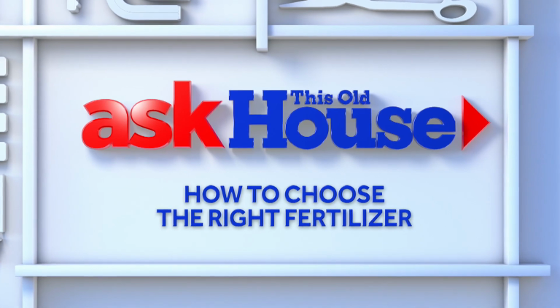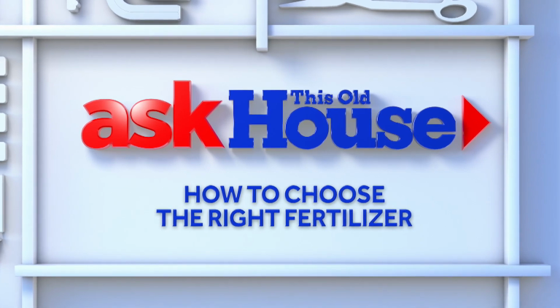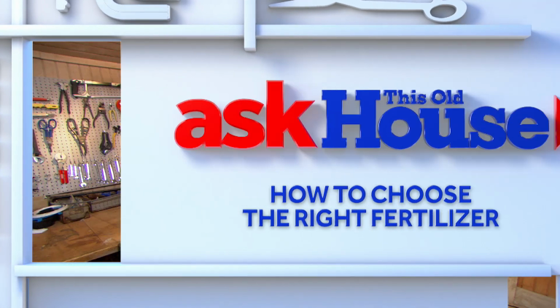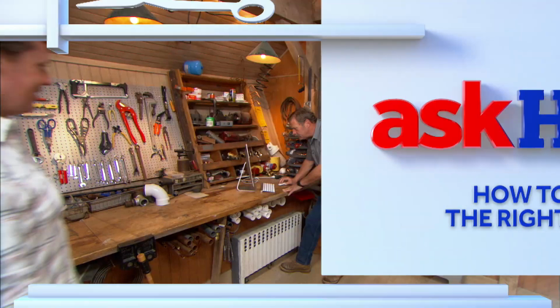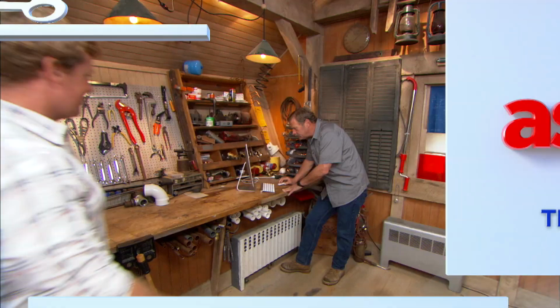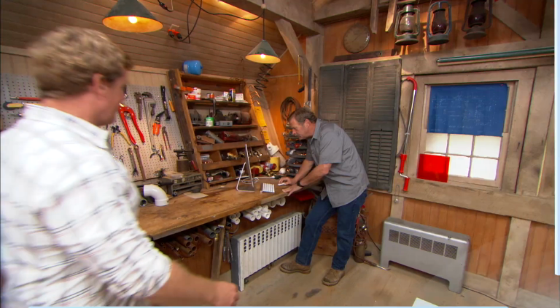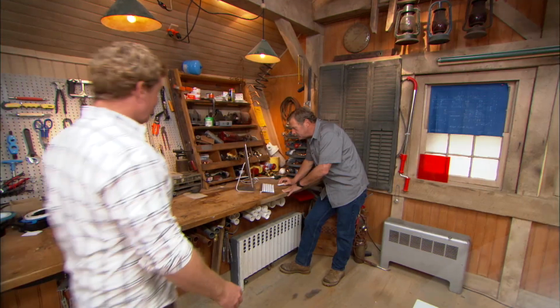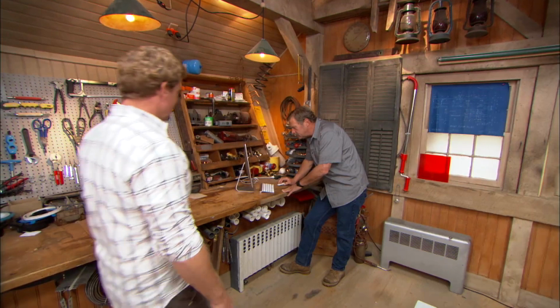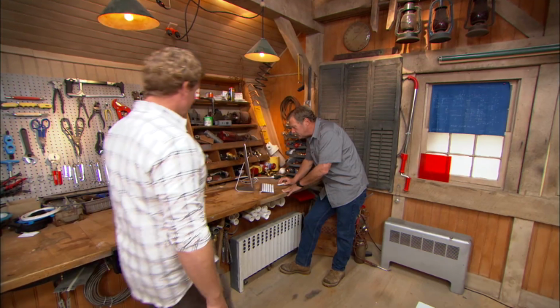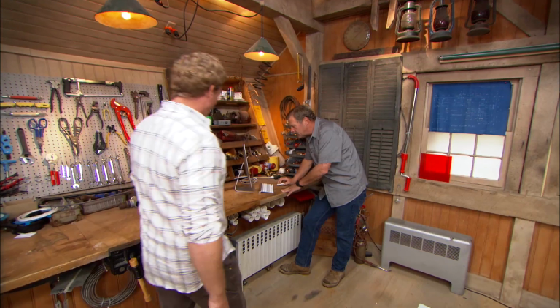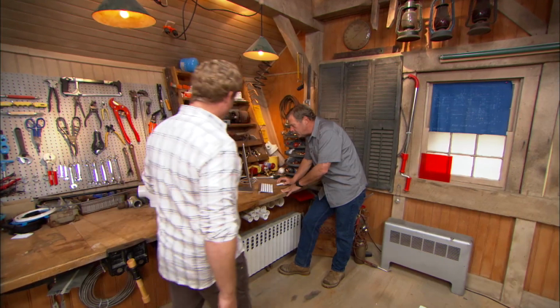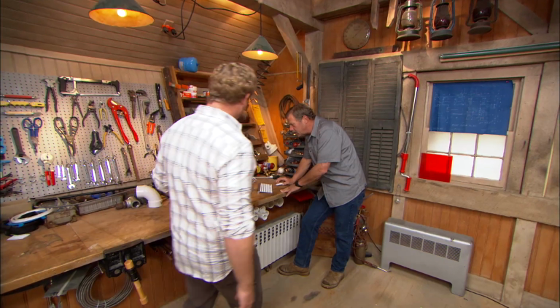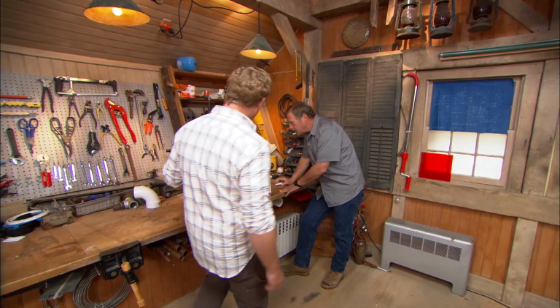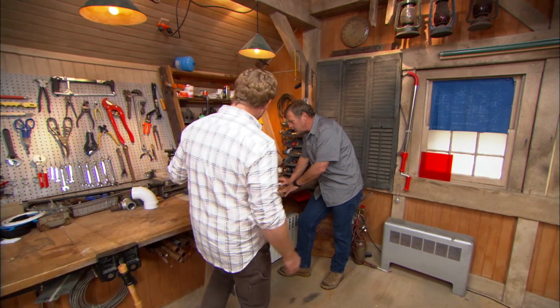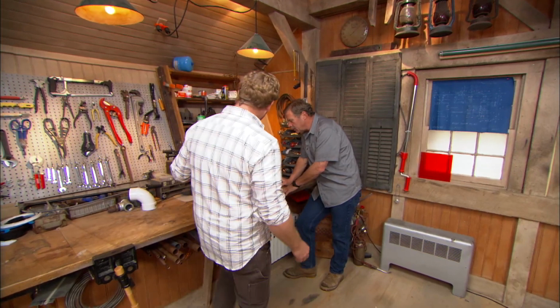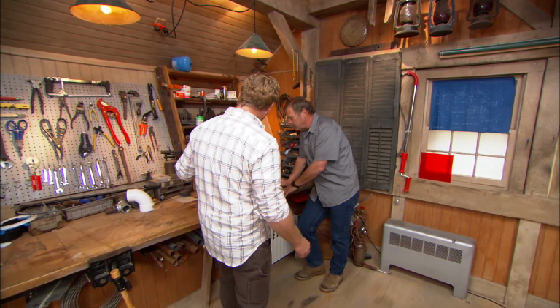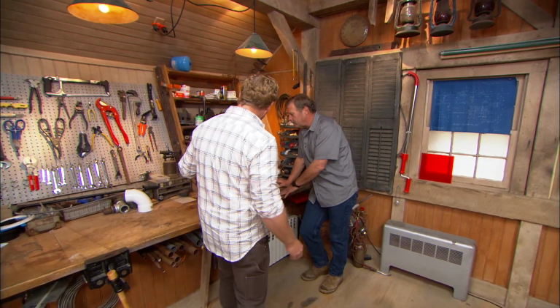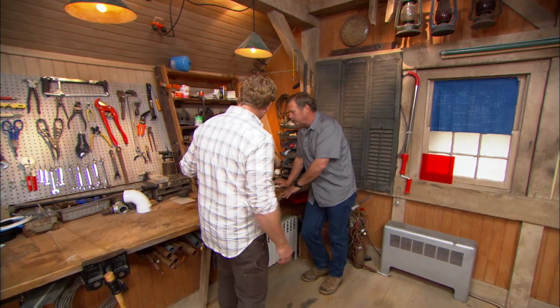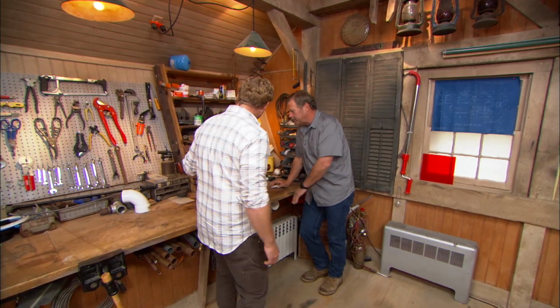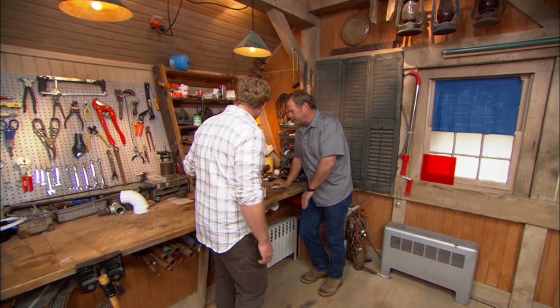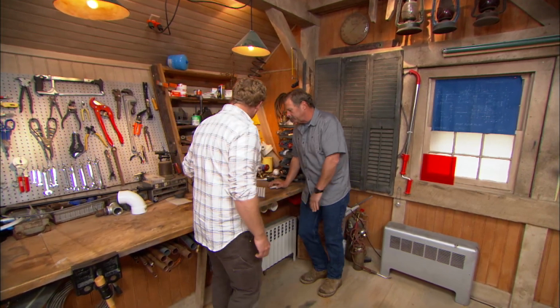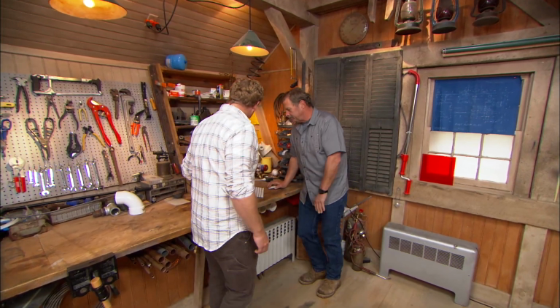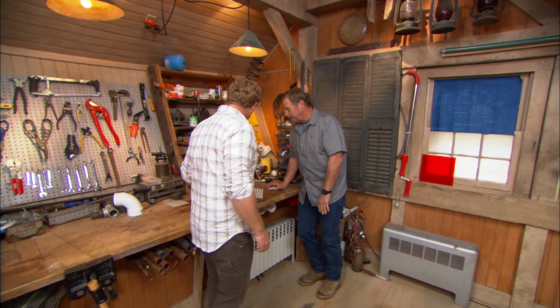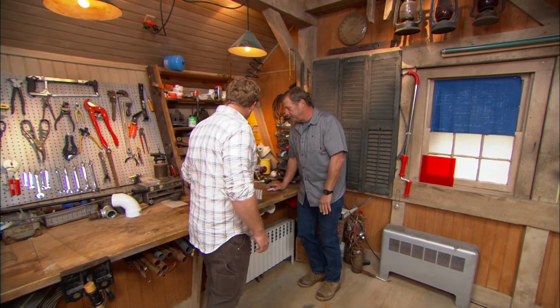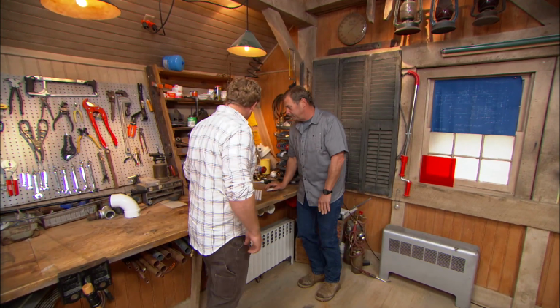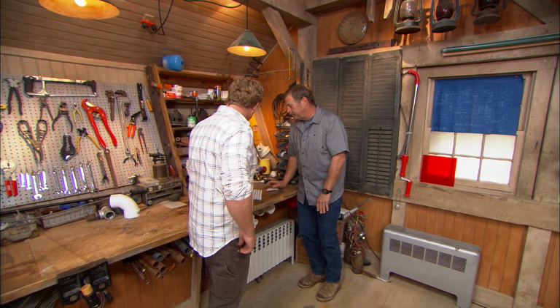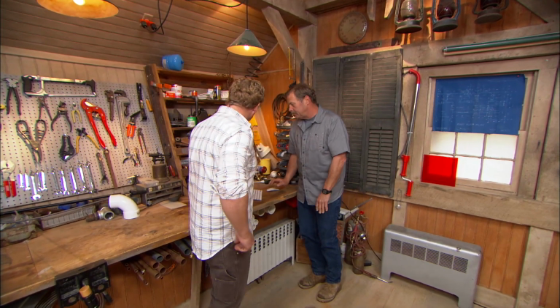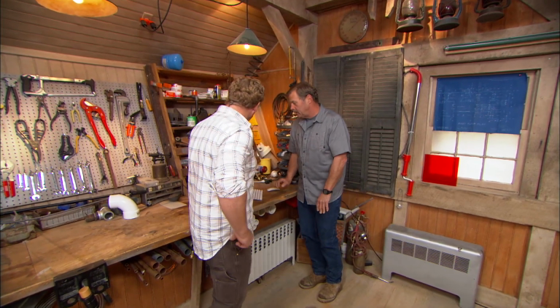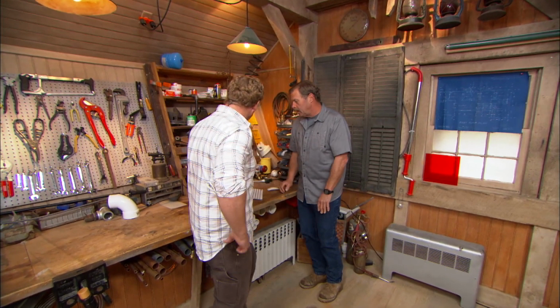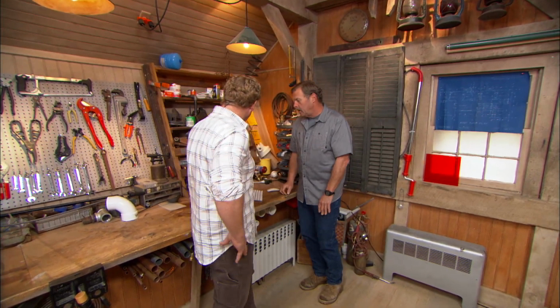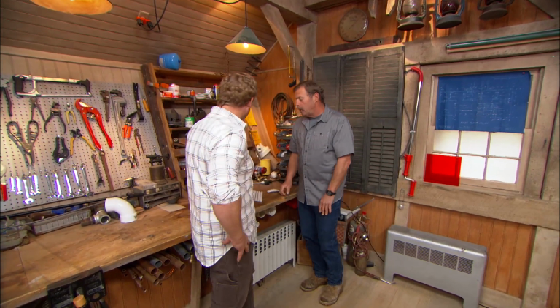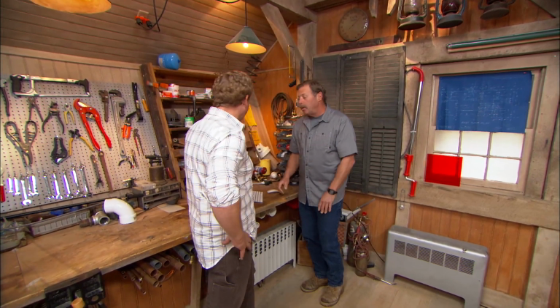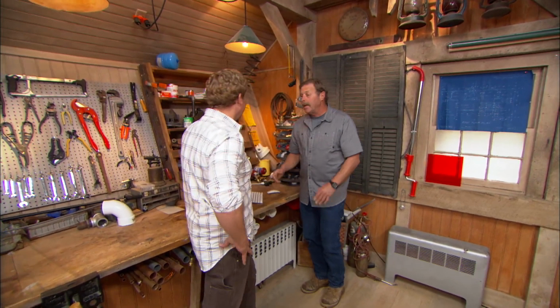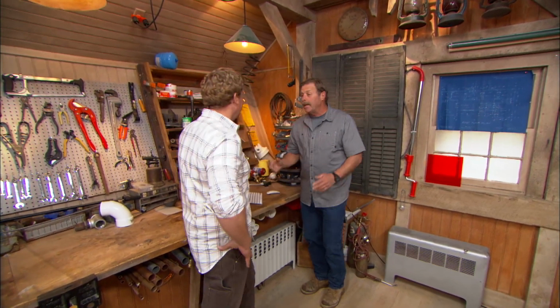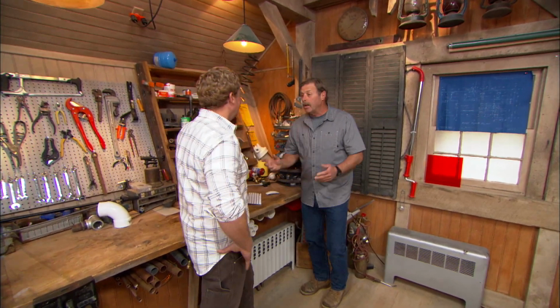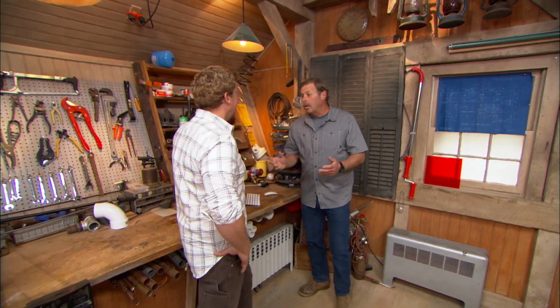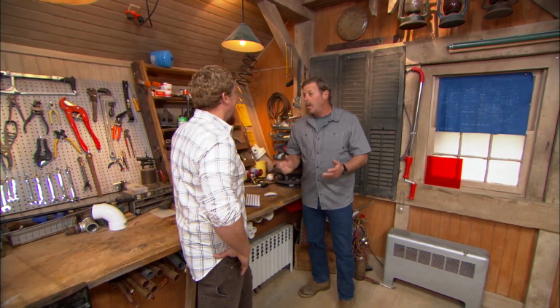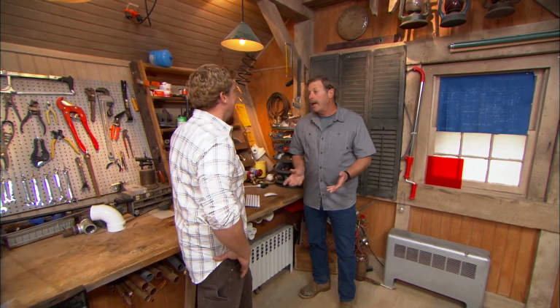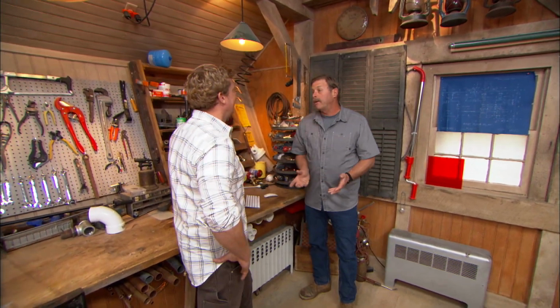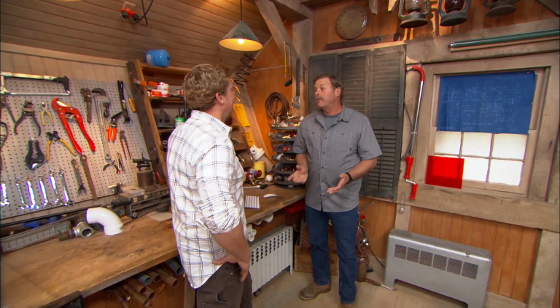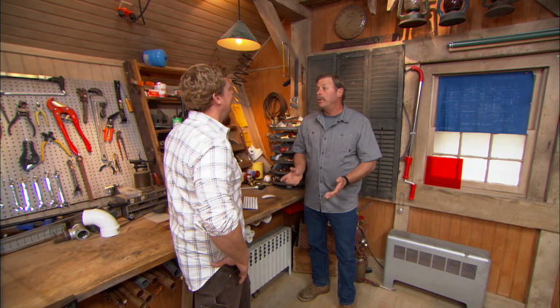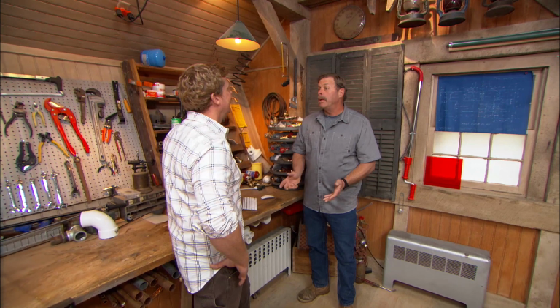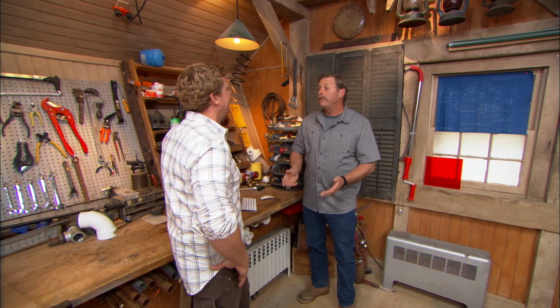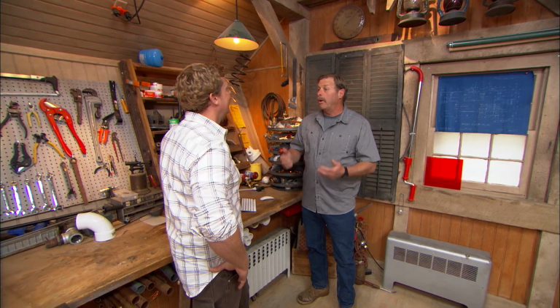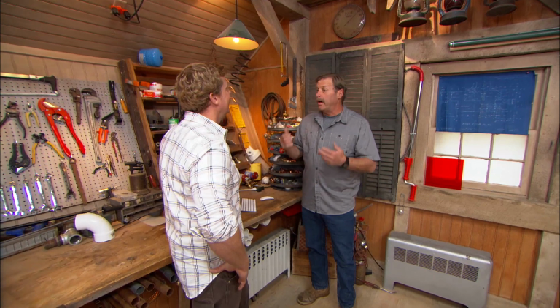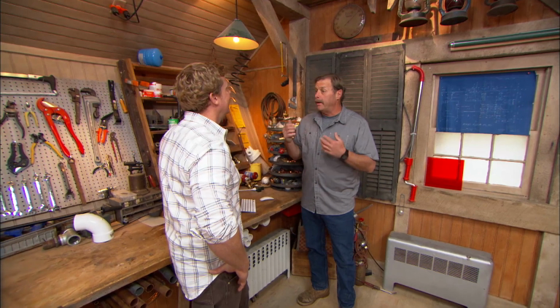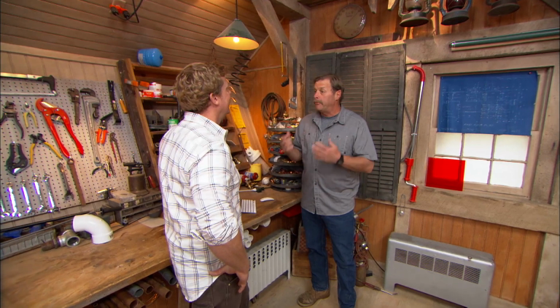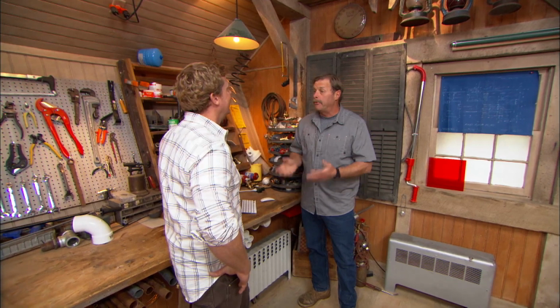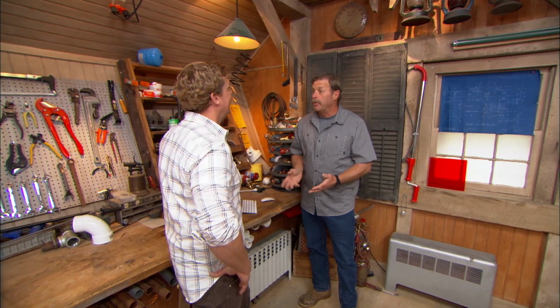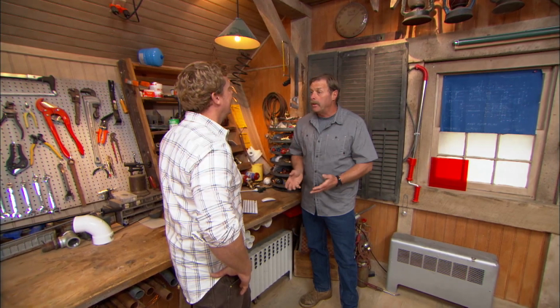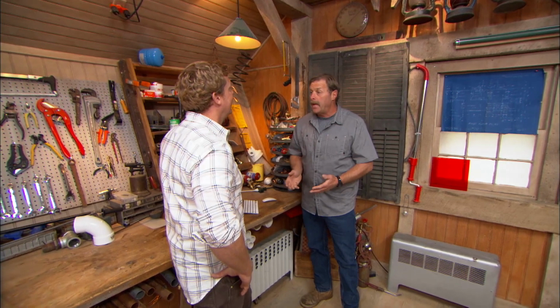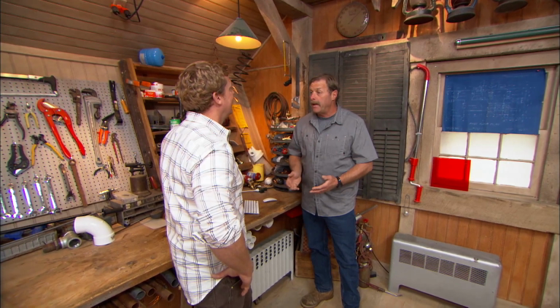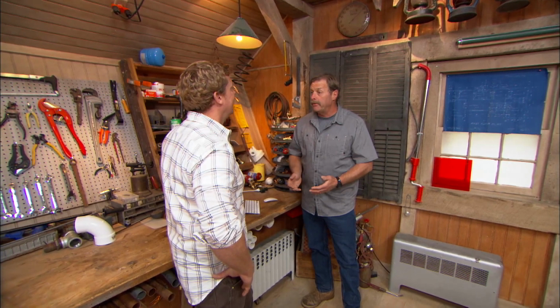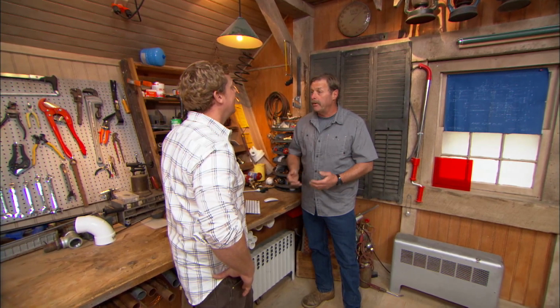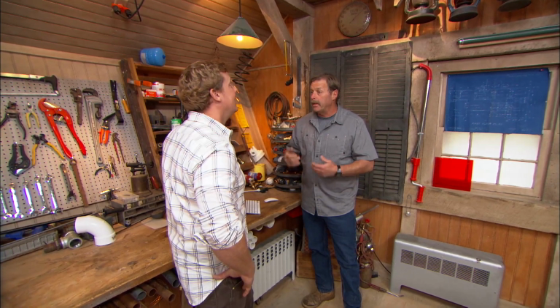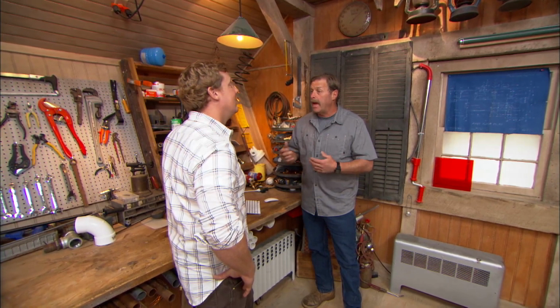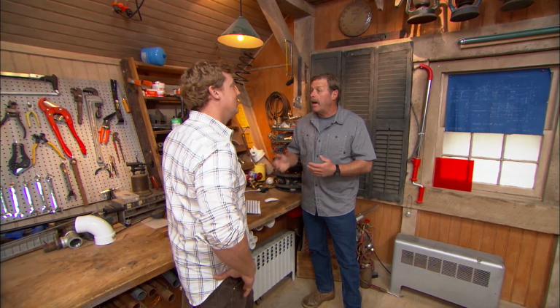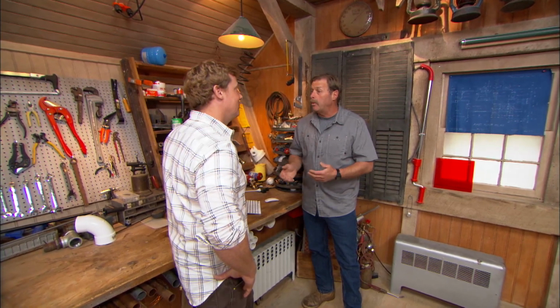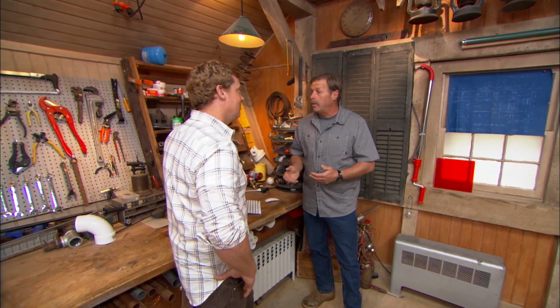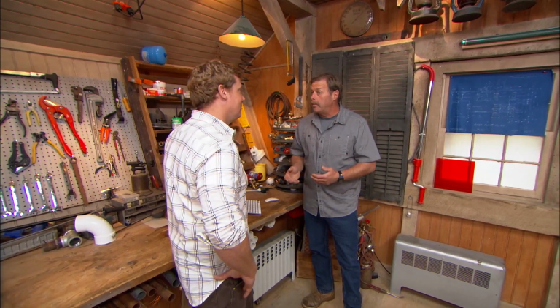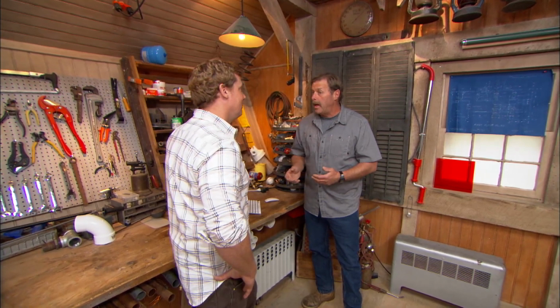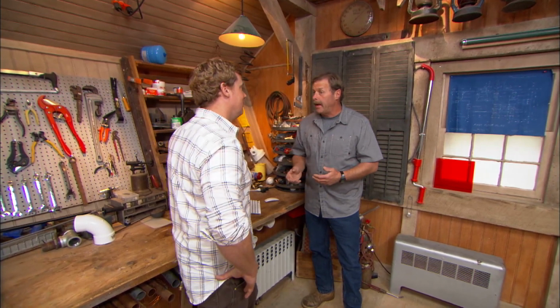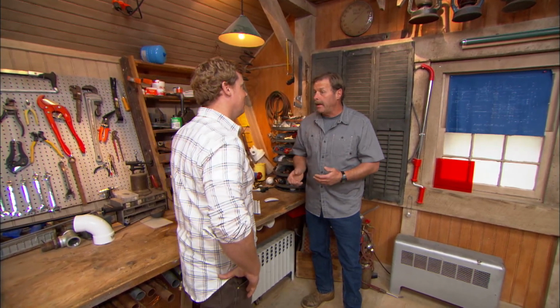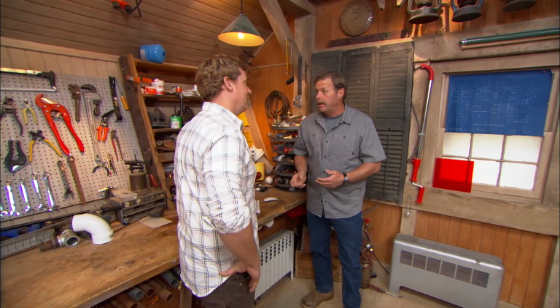Roger, it looks like you are manning the inbox. What's trending? We're getting a lot of tweets on fertilizer and how to apply it.